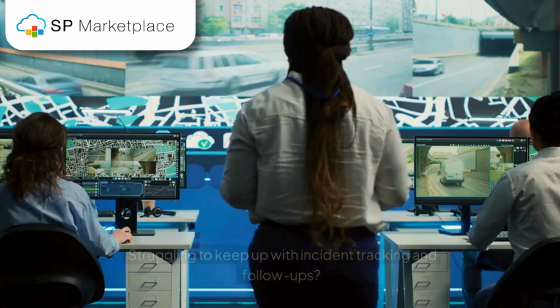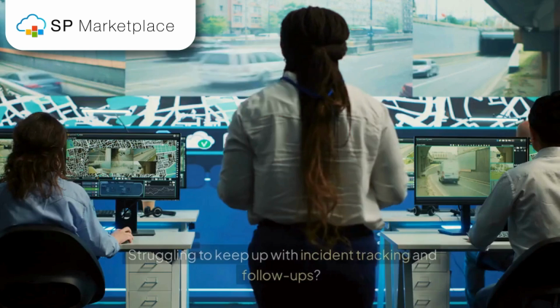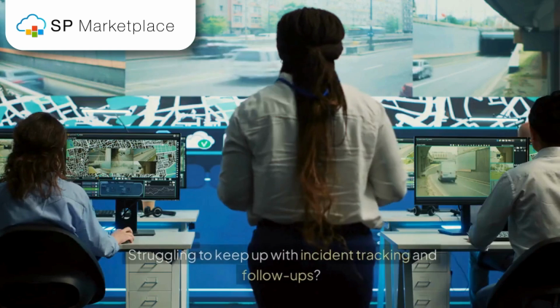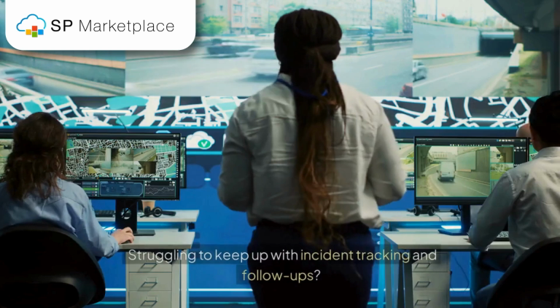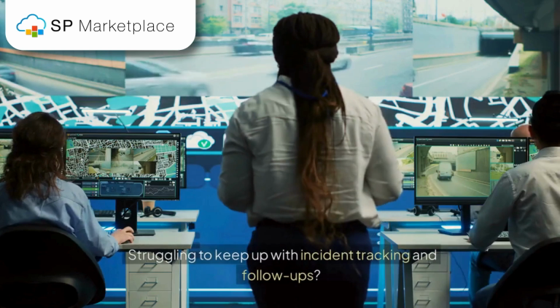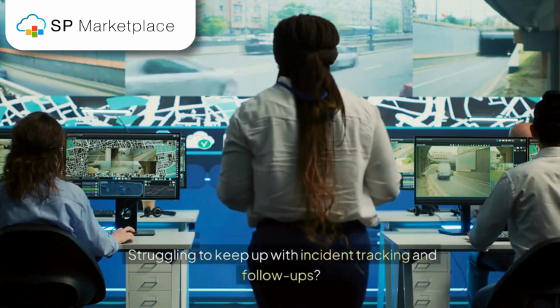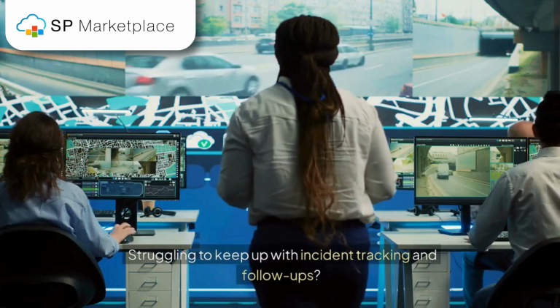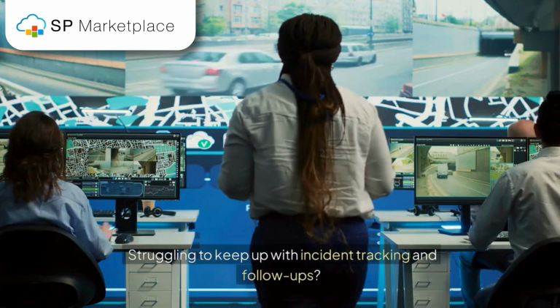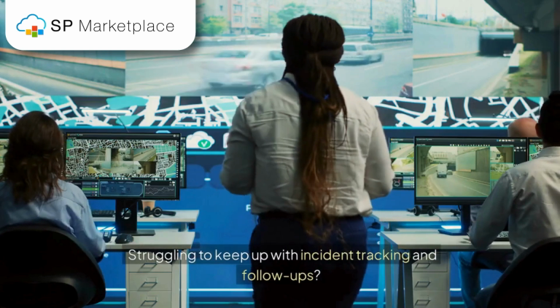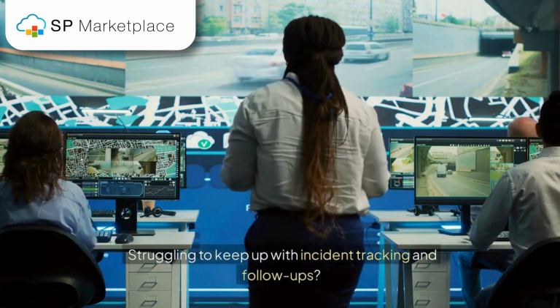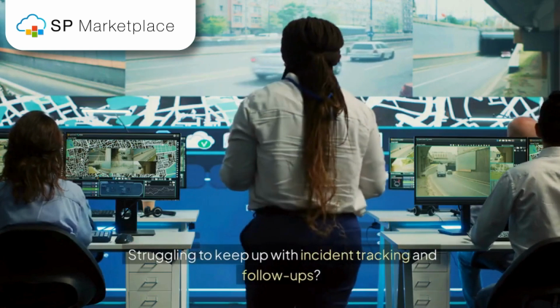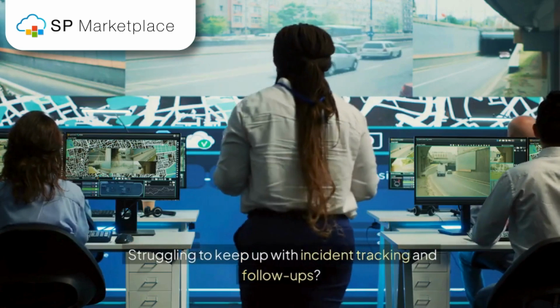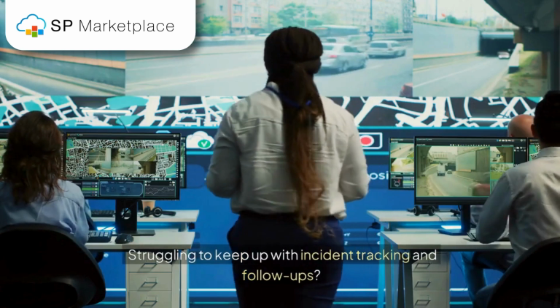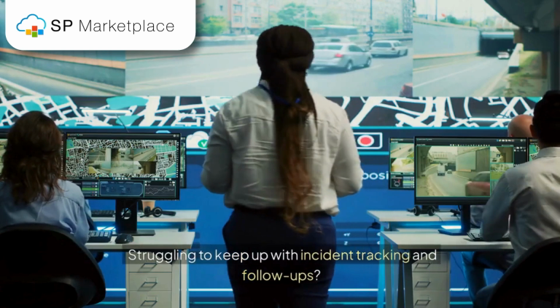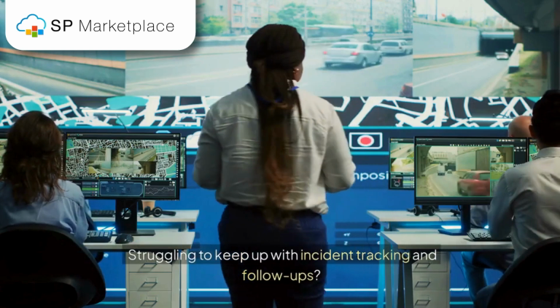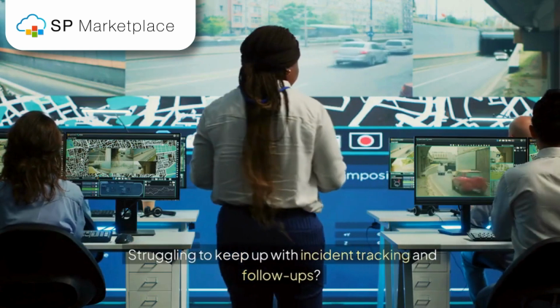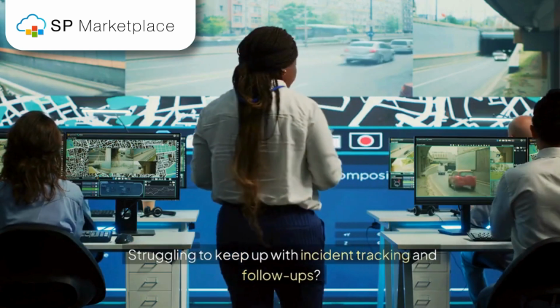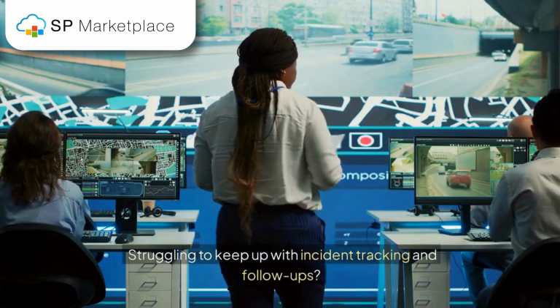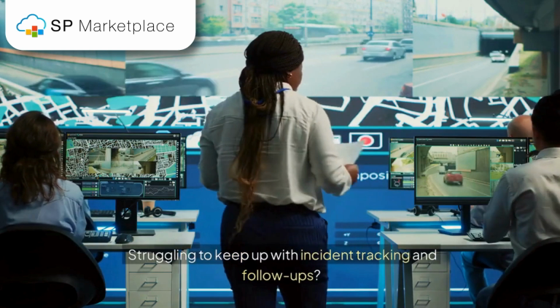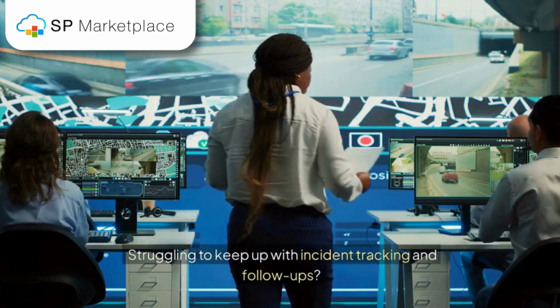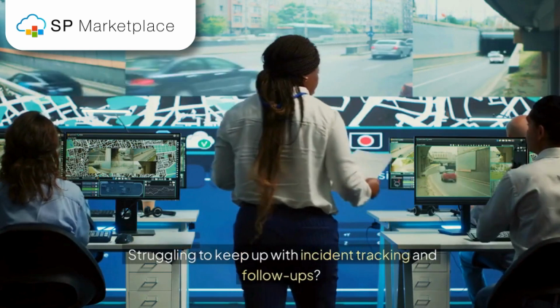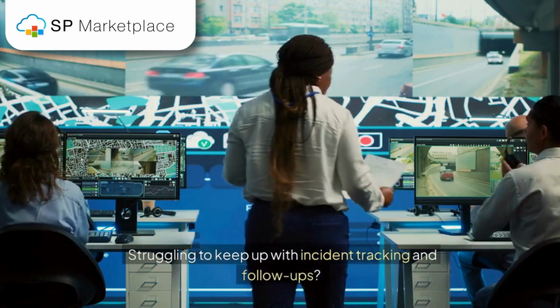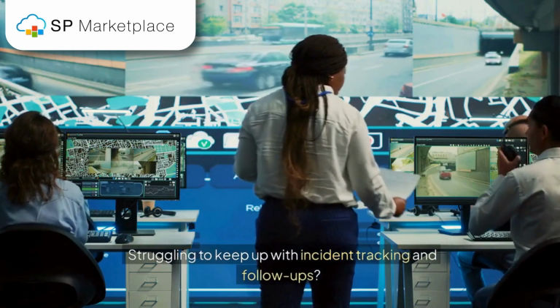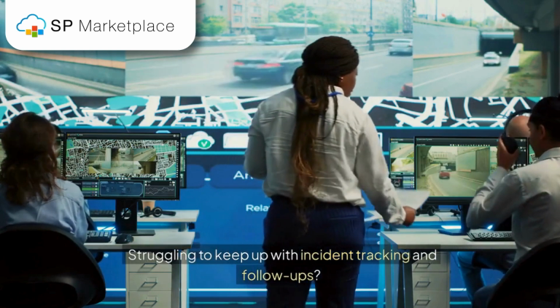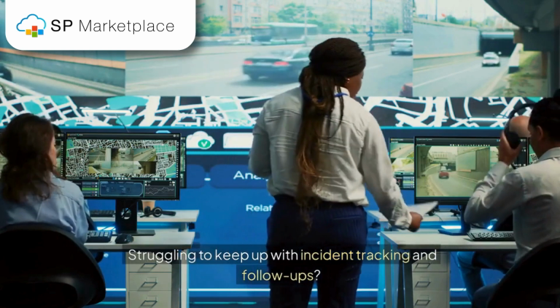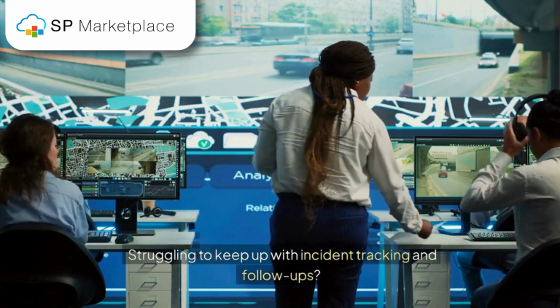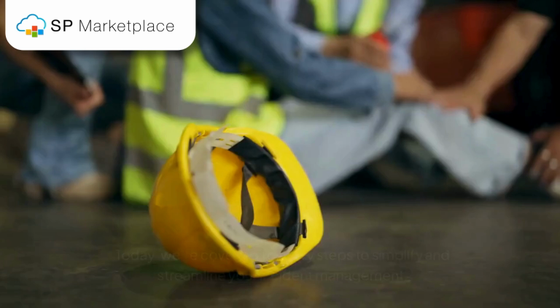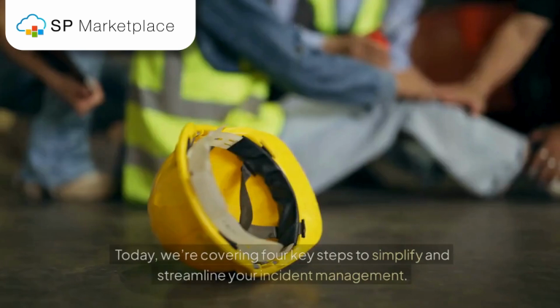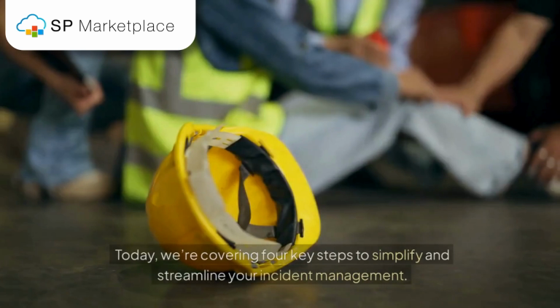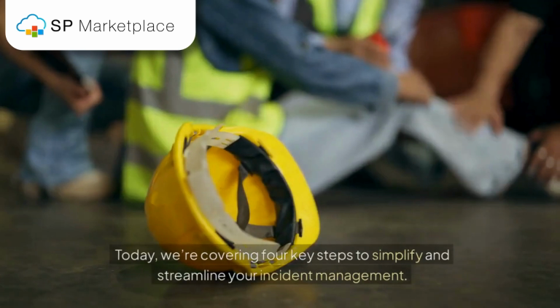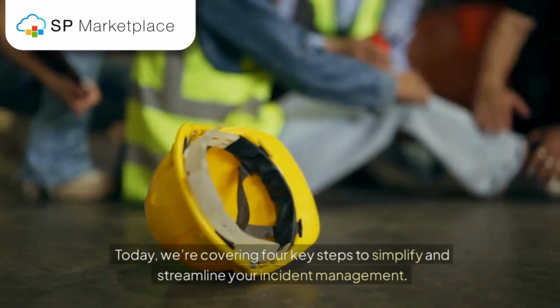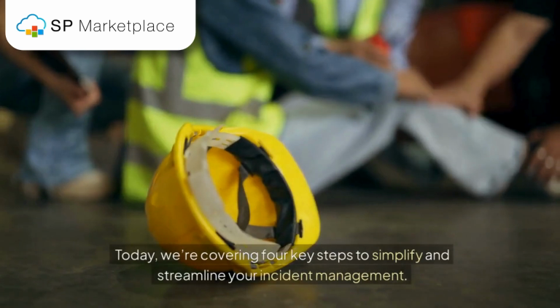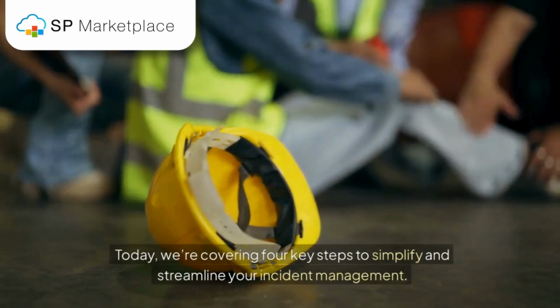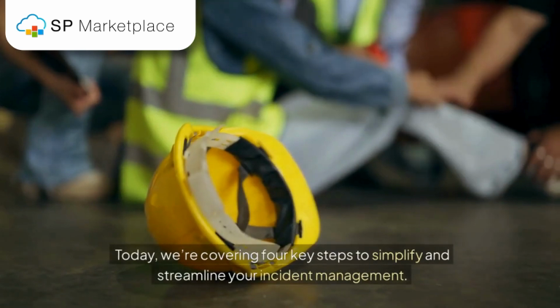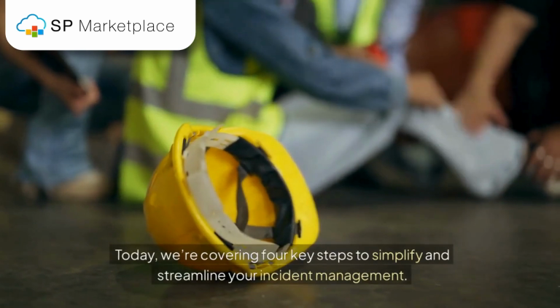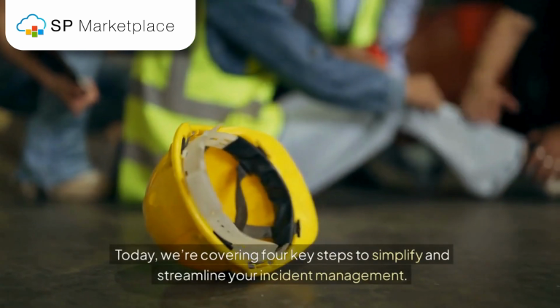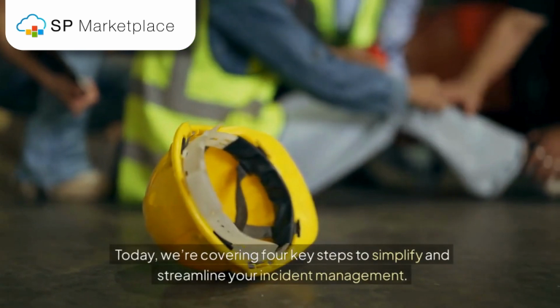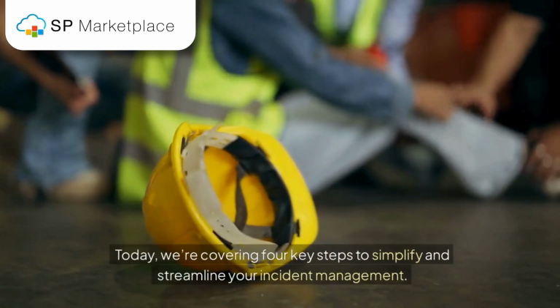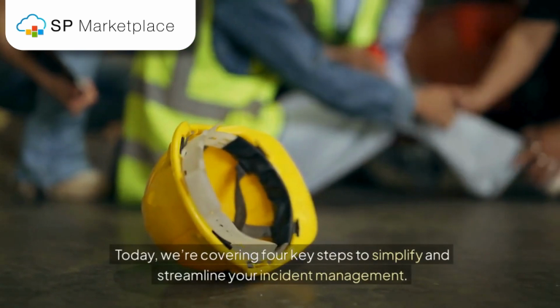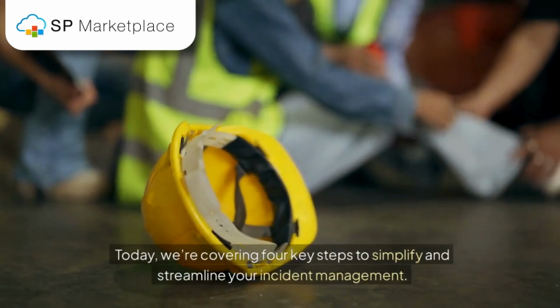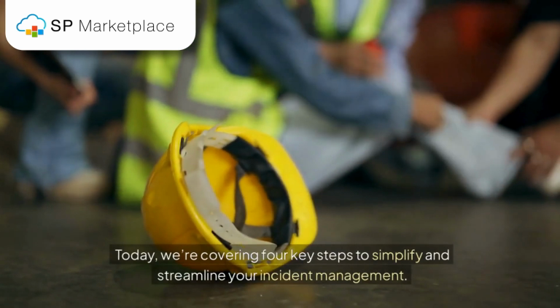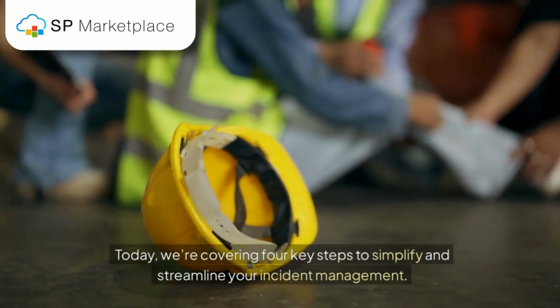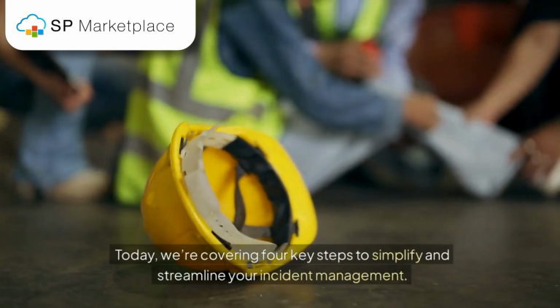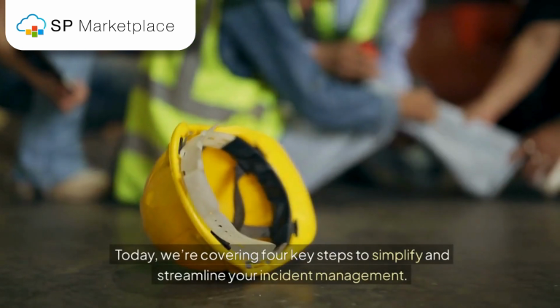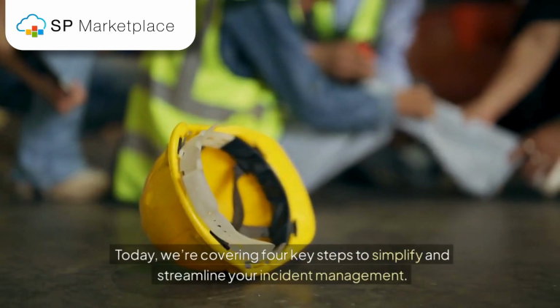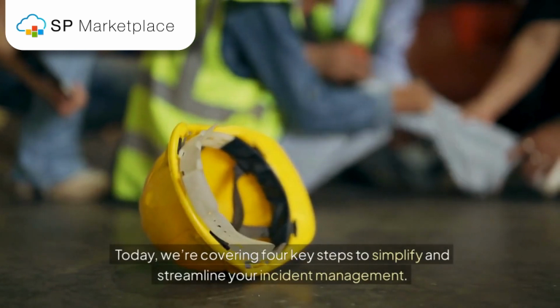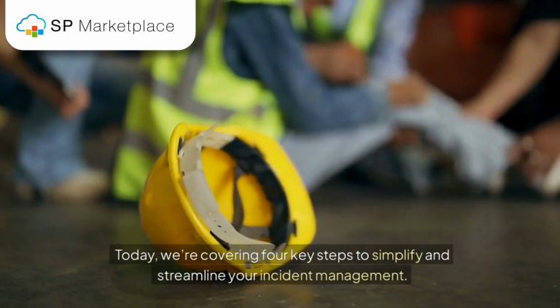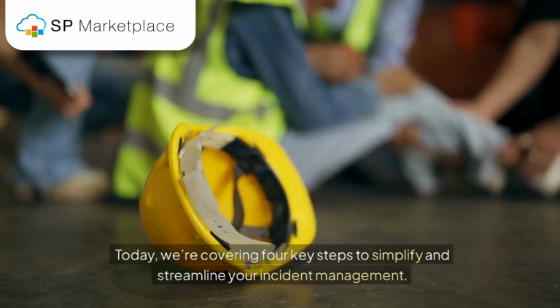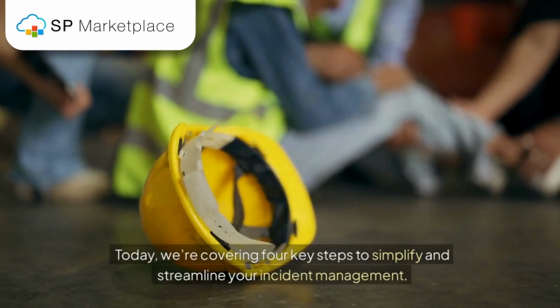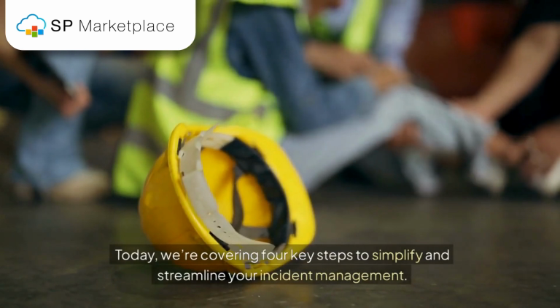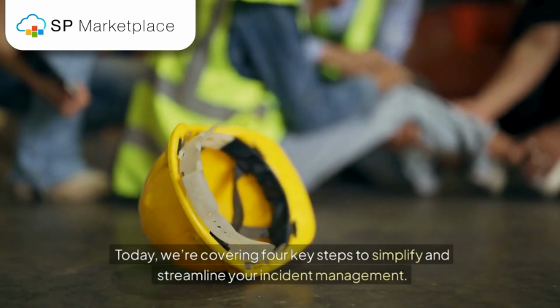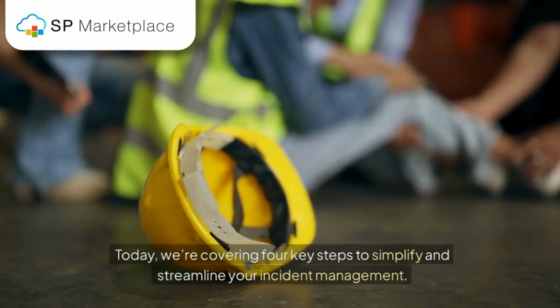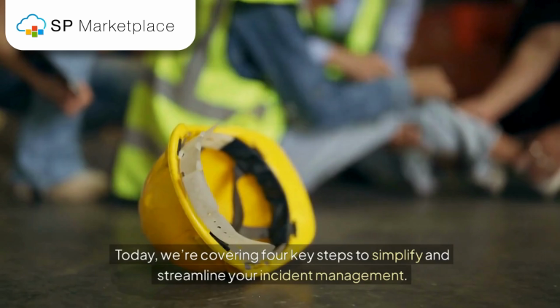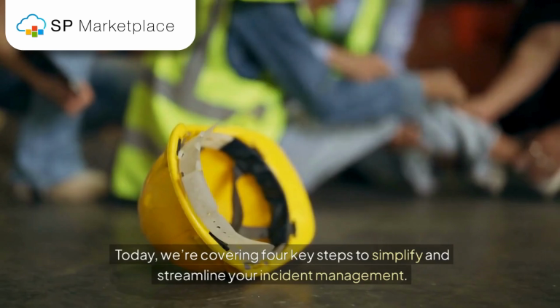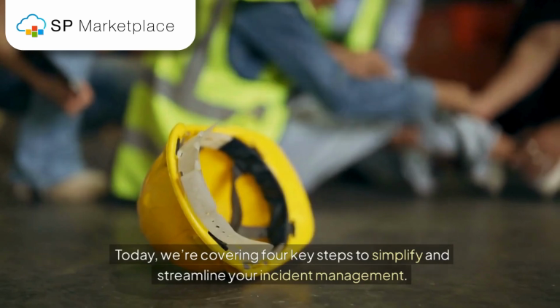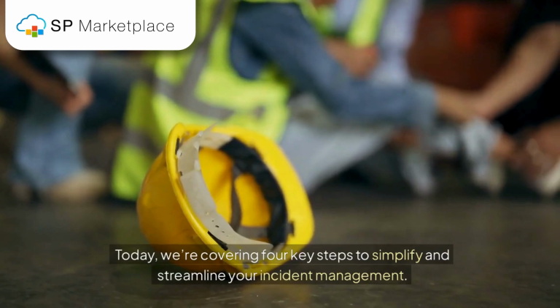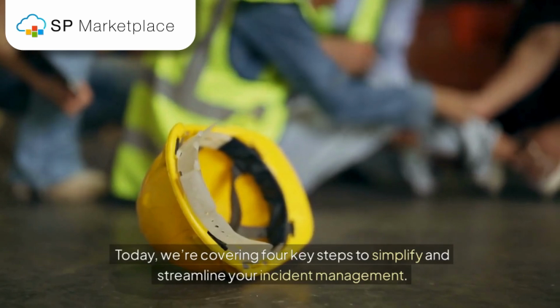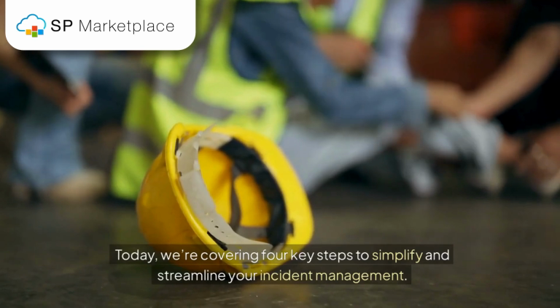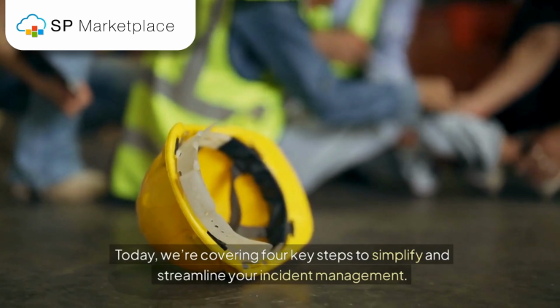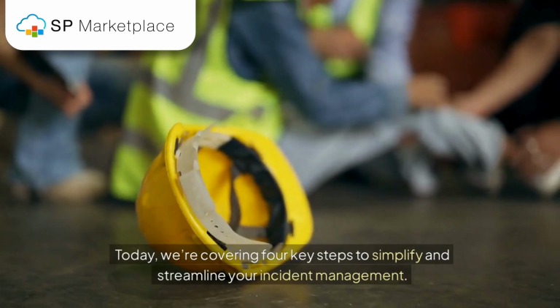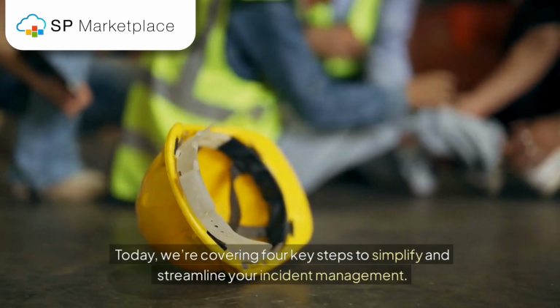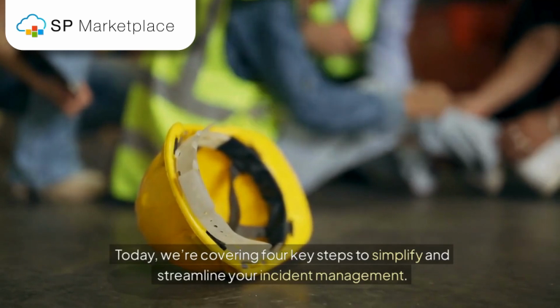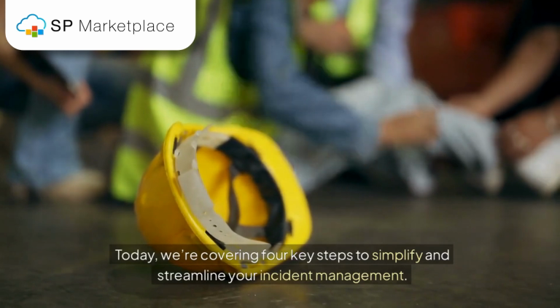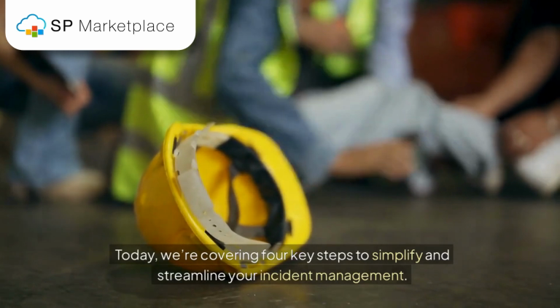Struggling to keep up with incident tracking and follow-ups? Today, we're covering four key steps to simplify and streamline your incident management.